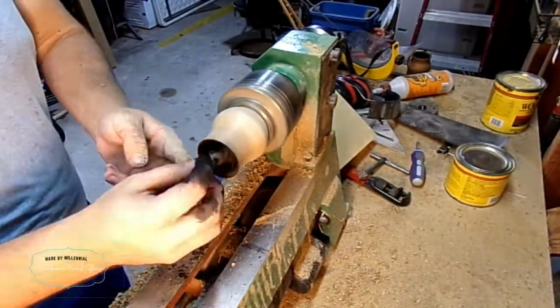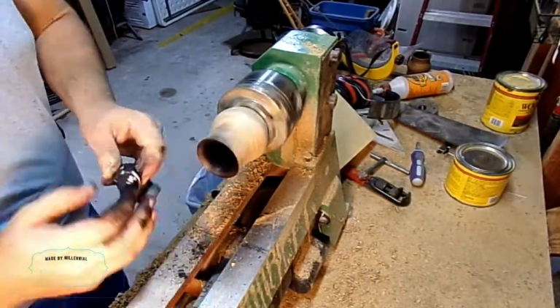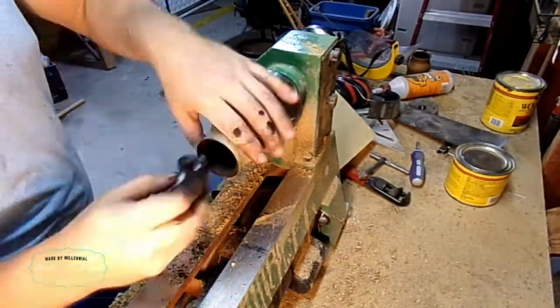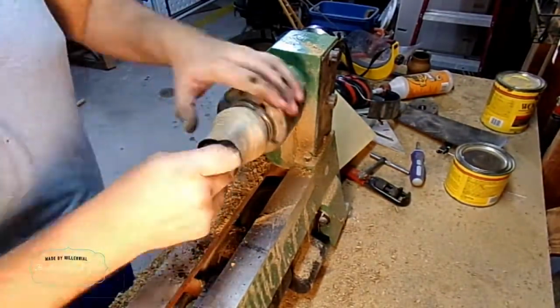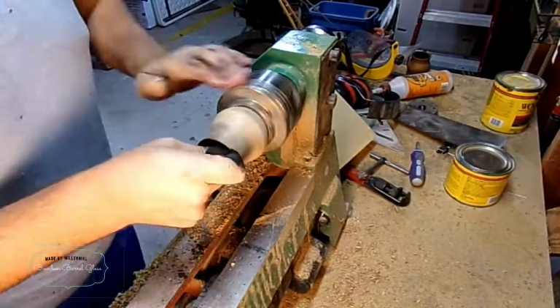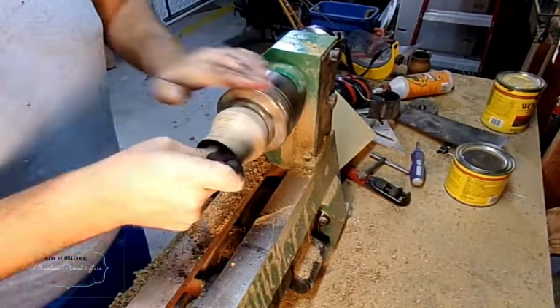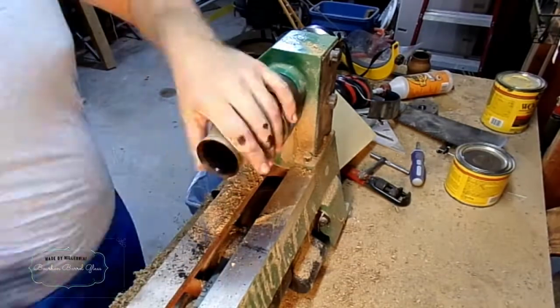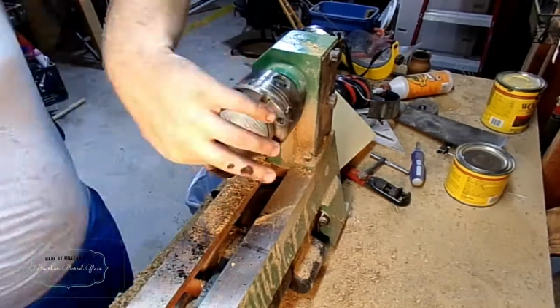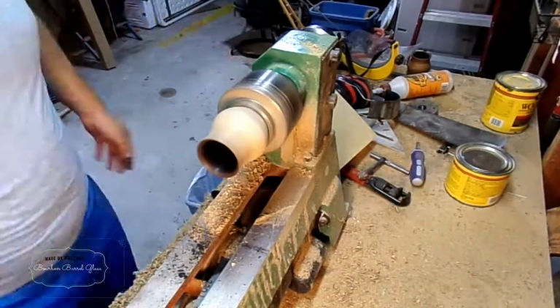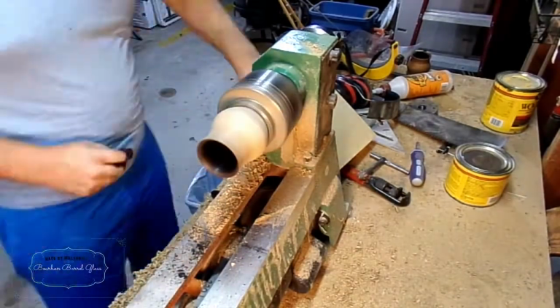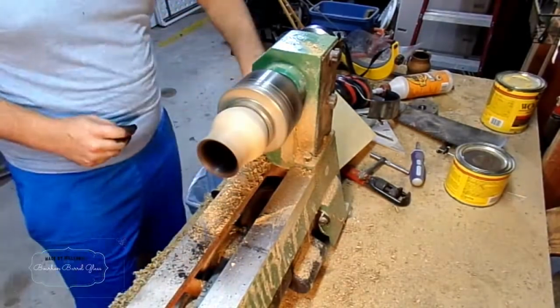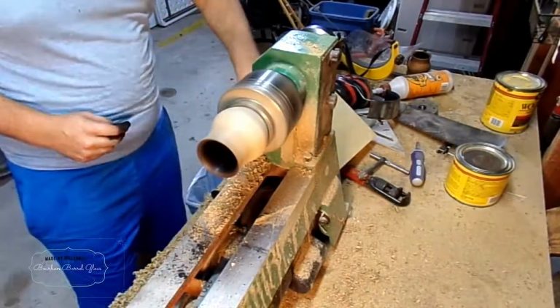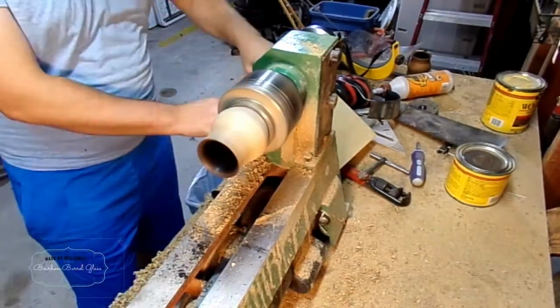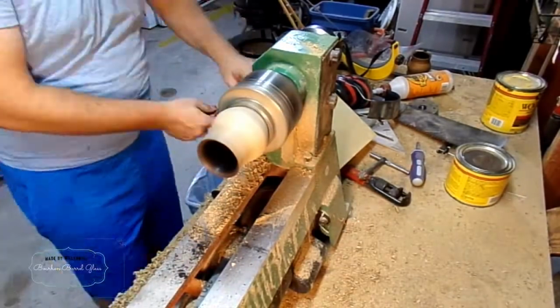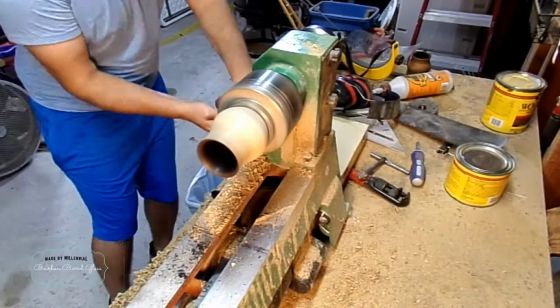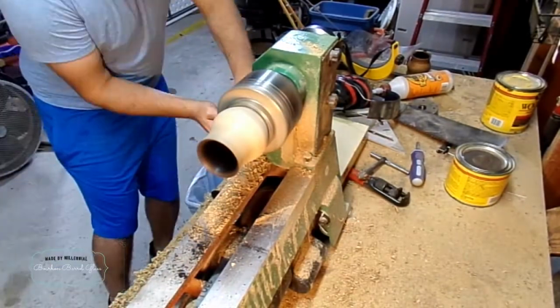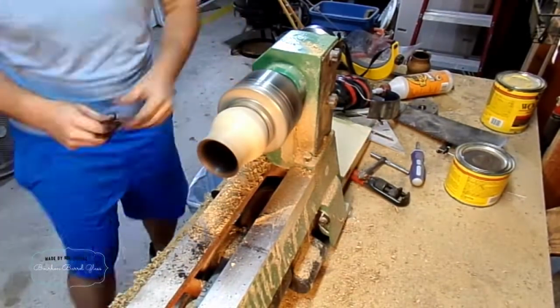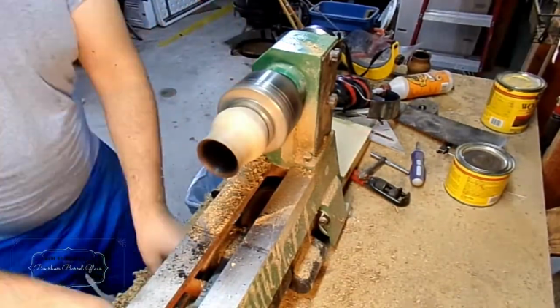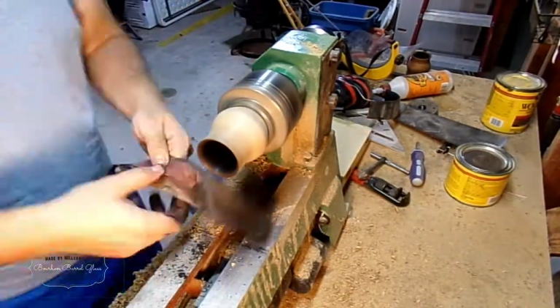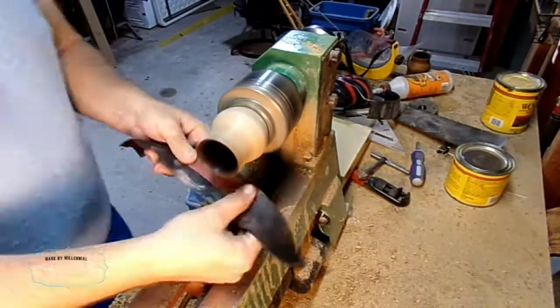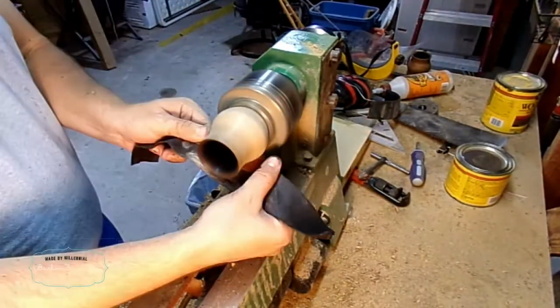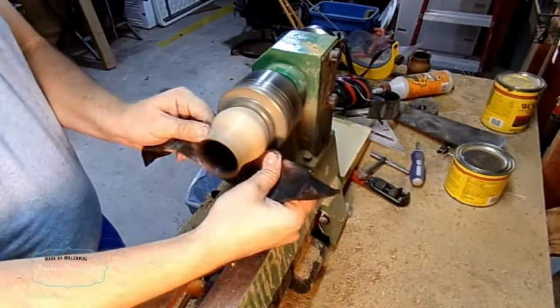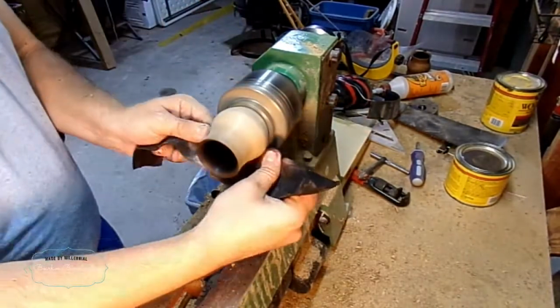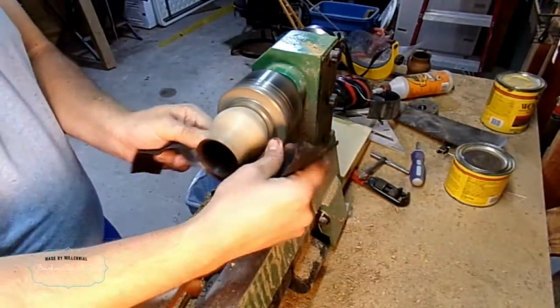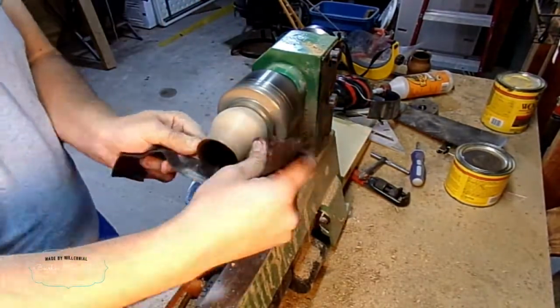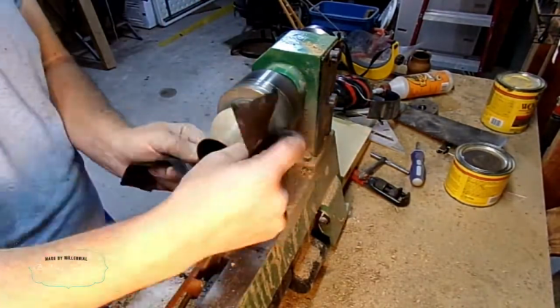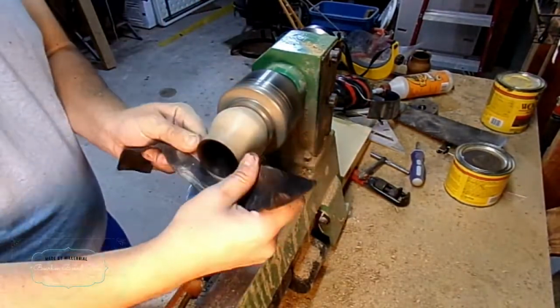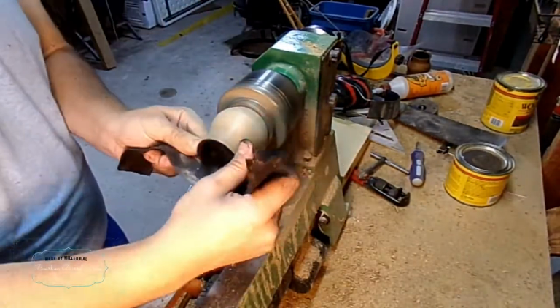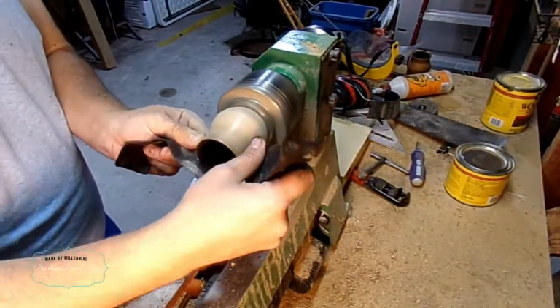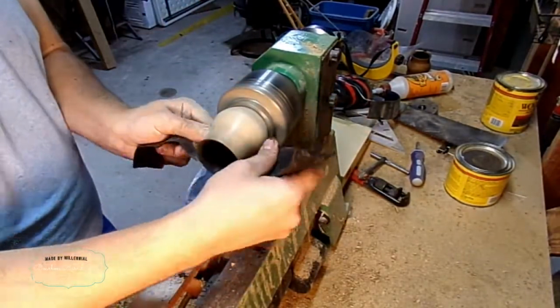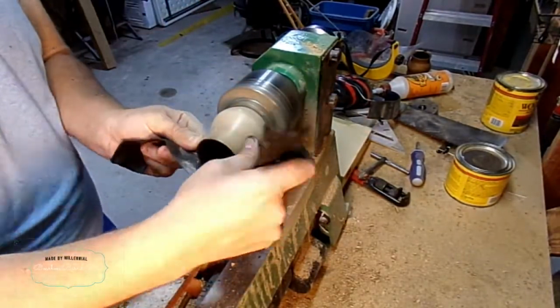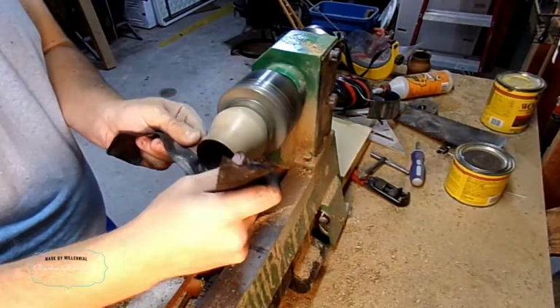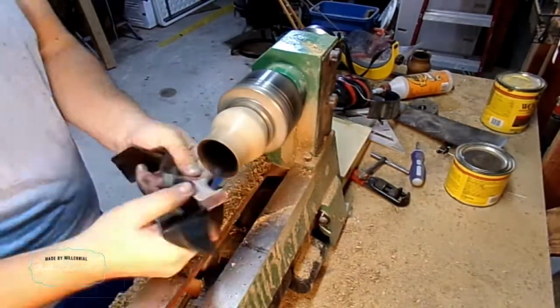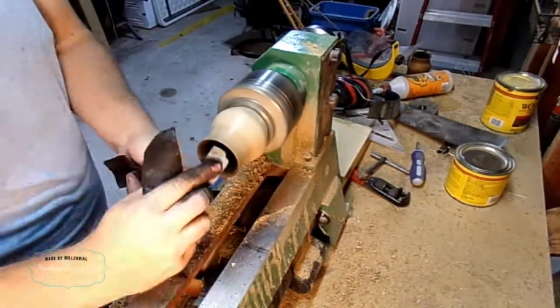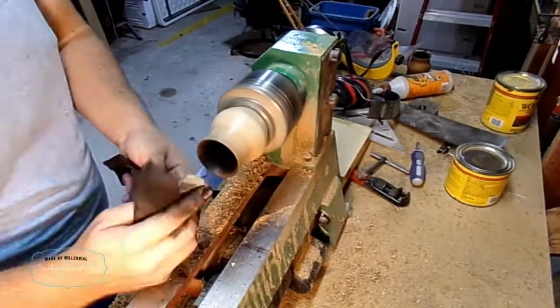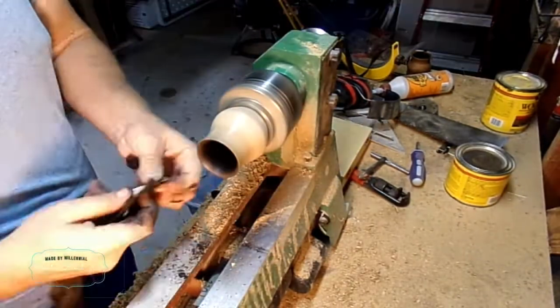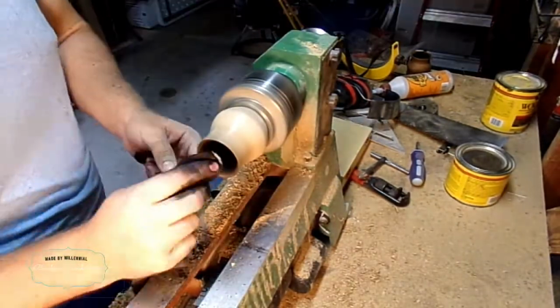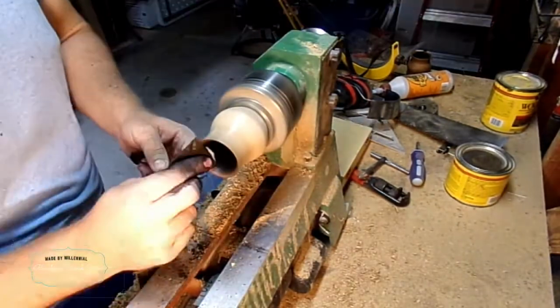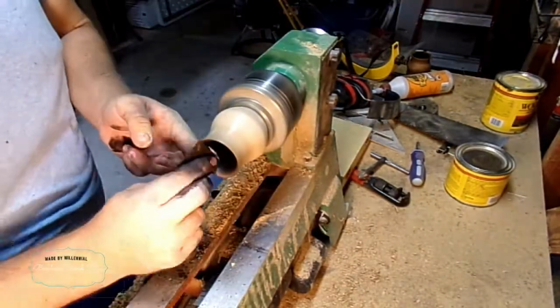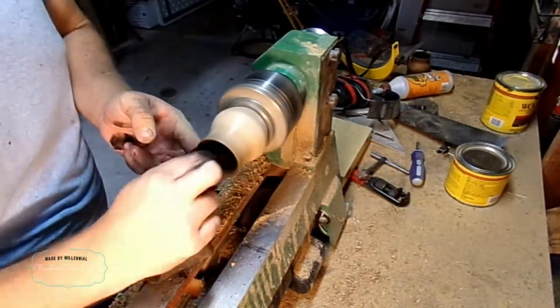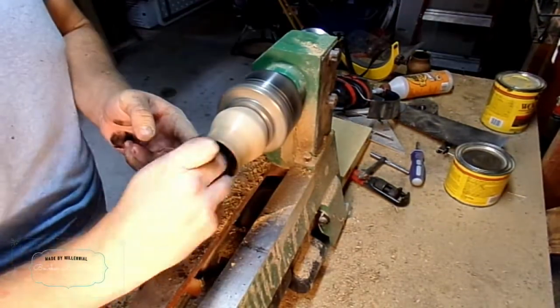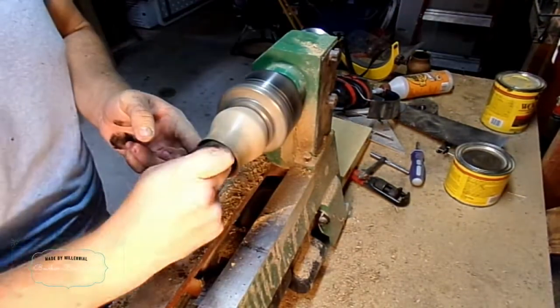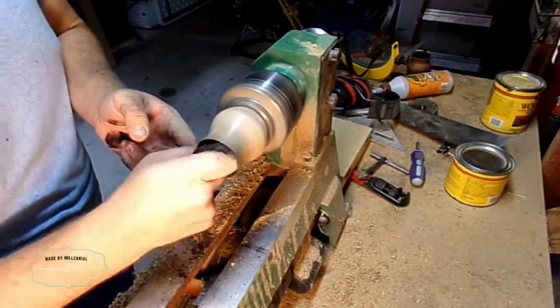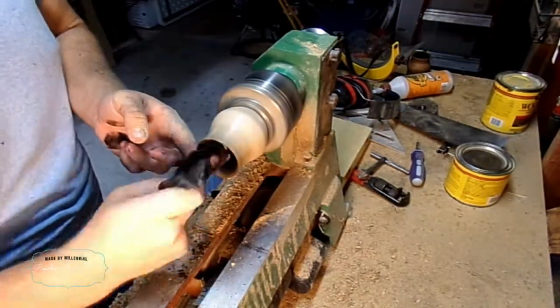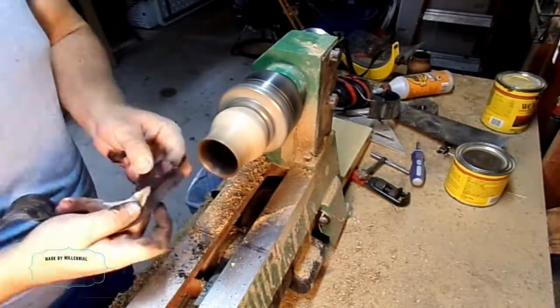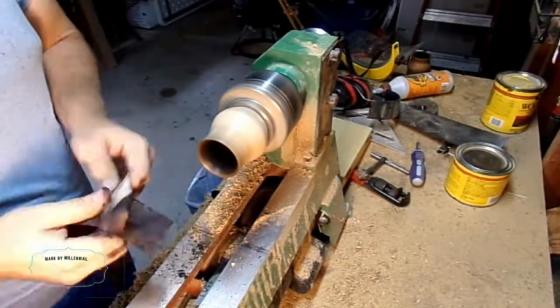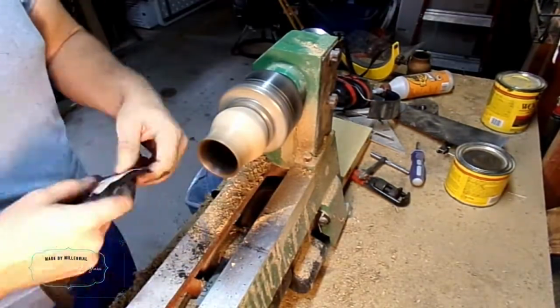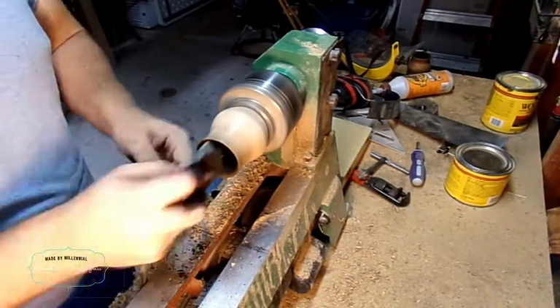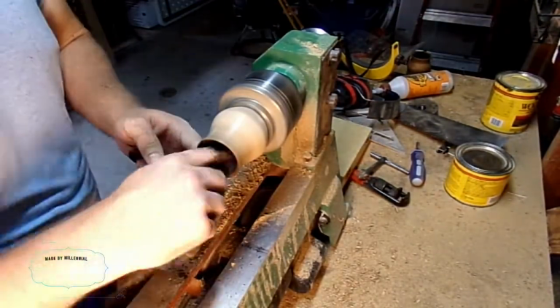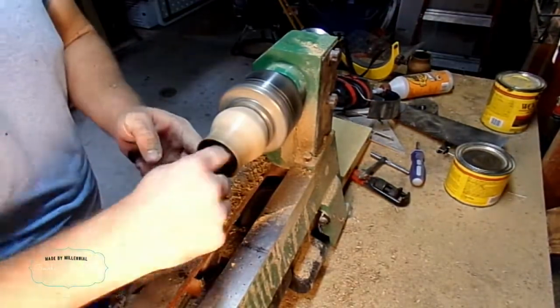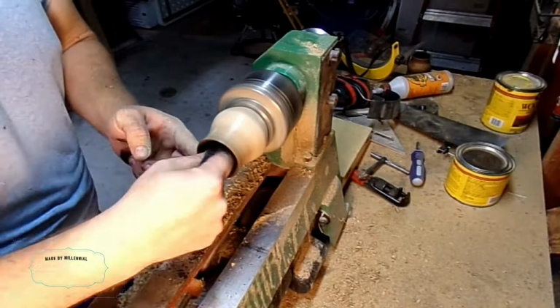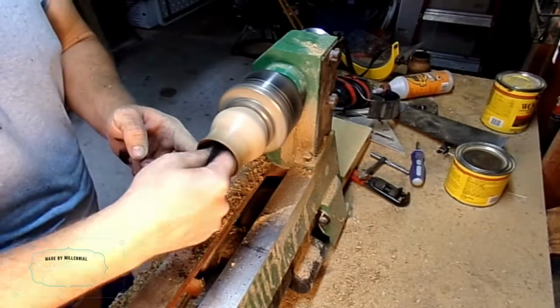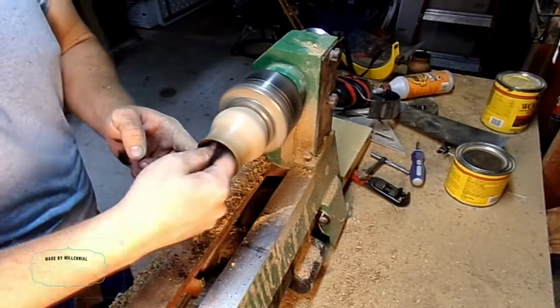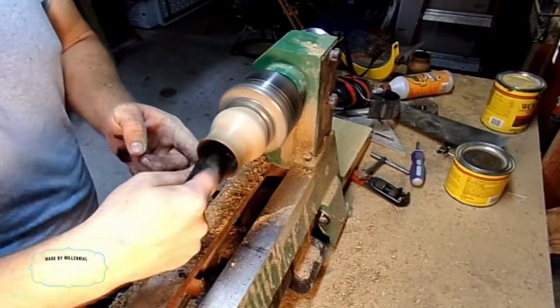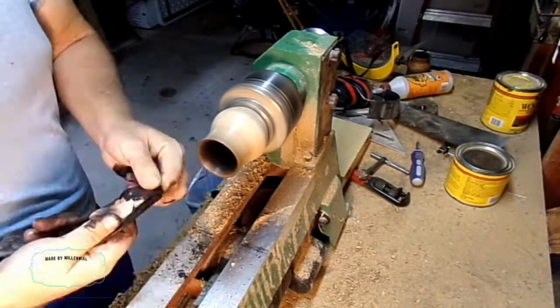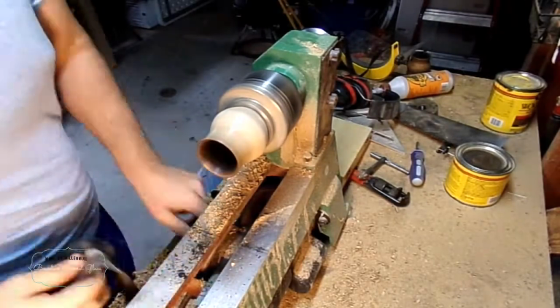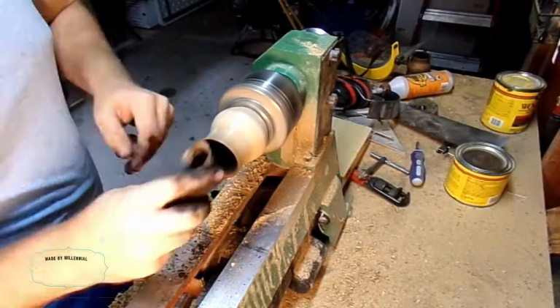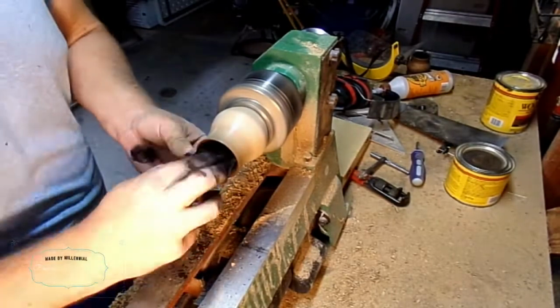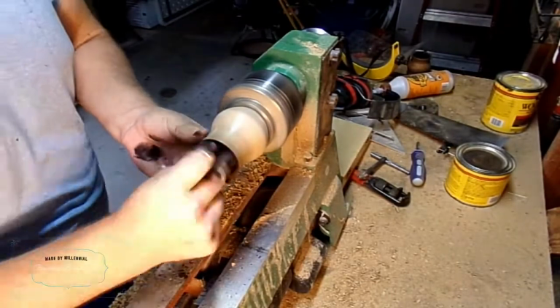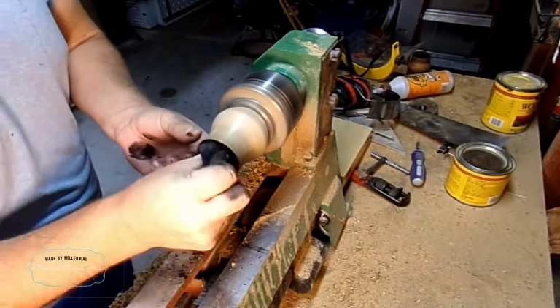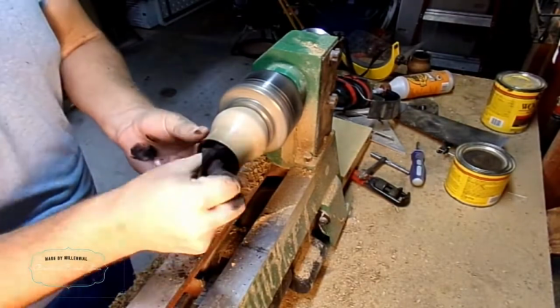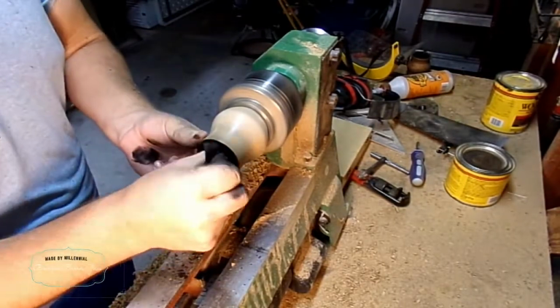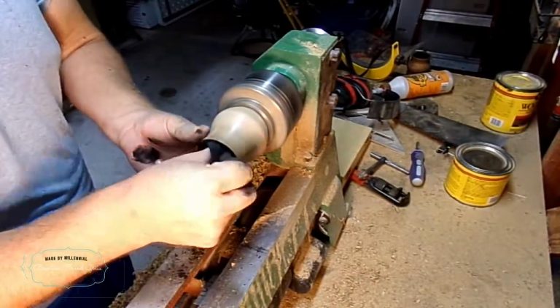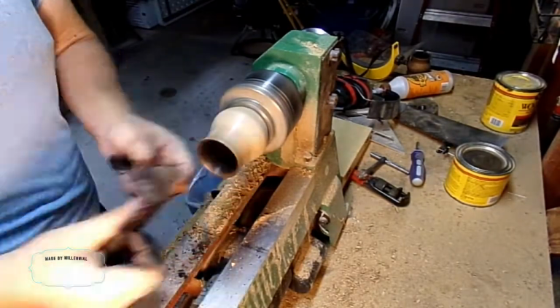Now as I work my way up the grits, at a very high grit of sandpaper I'll use it sparingly on the inside.